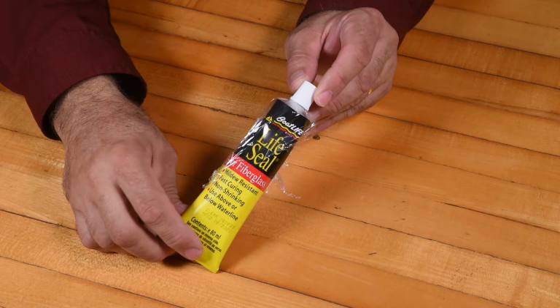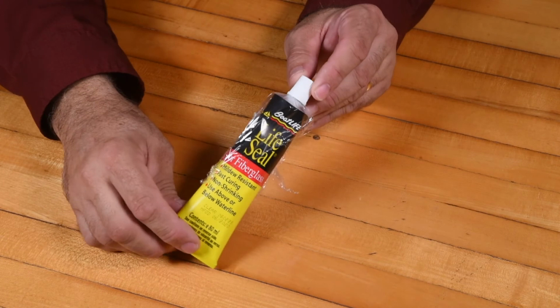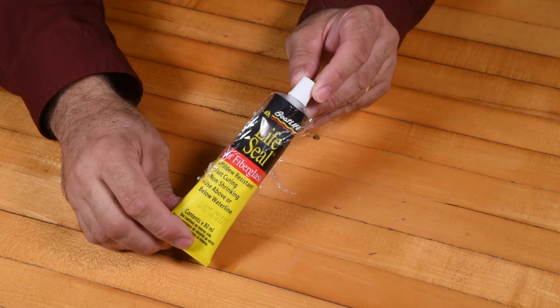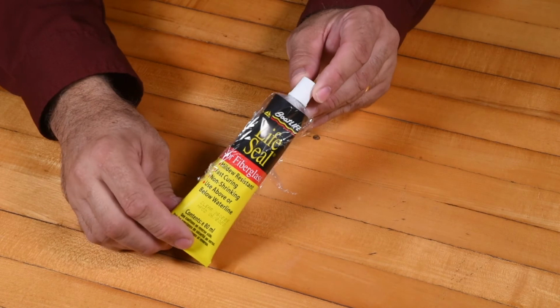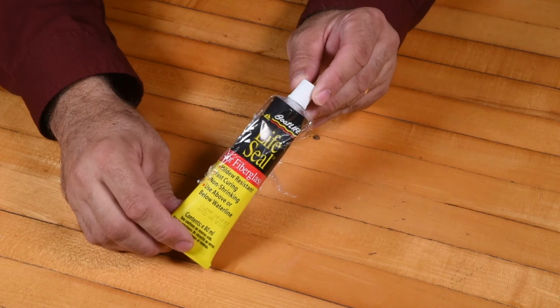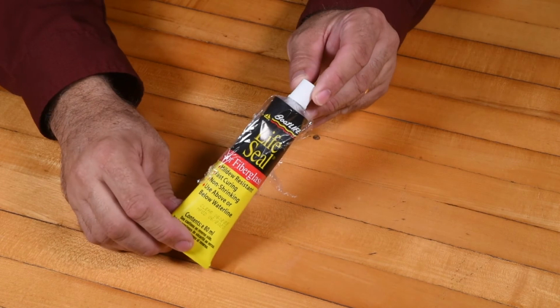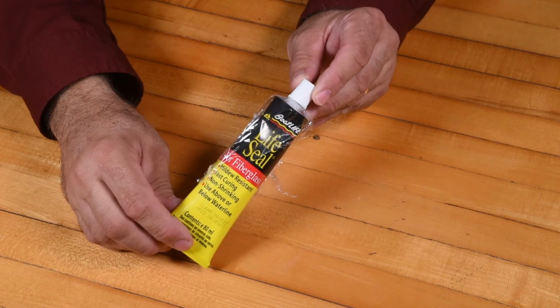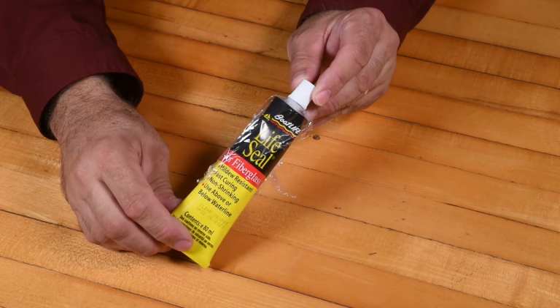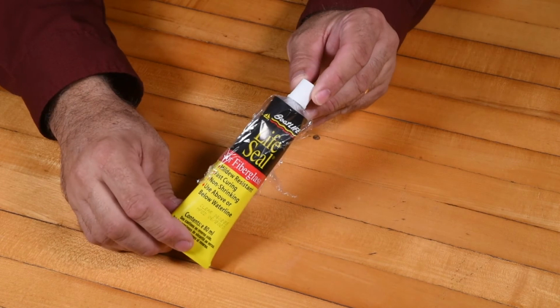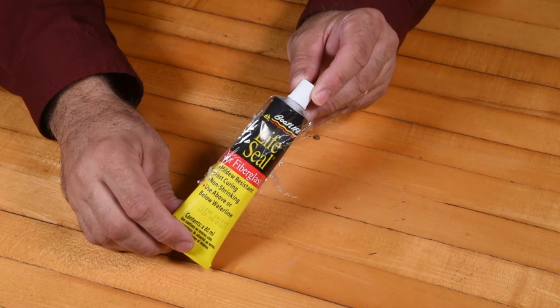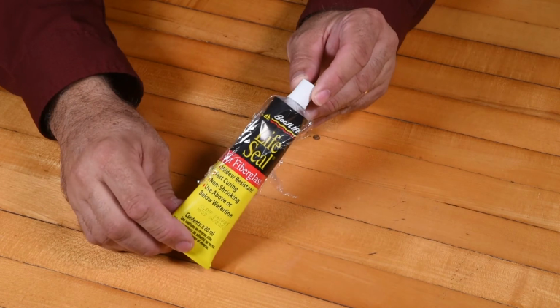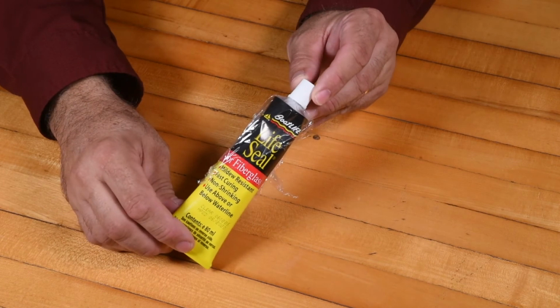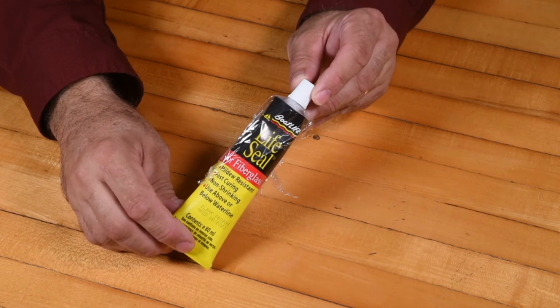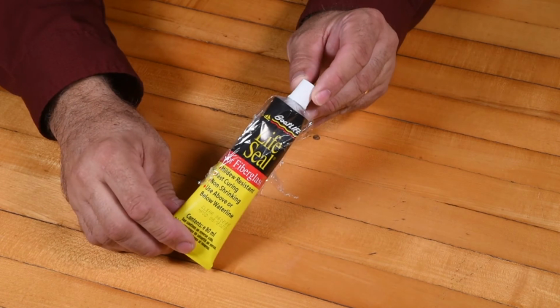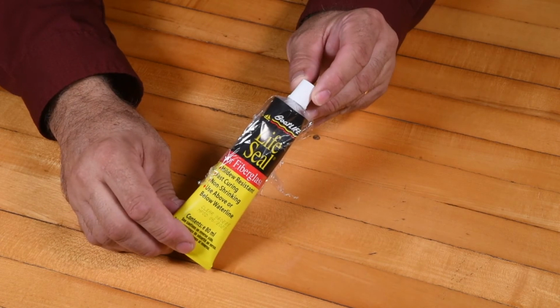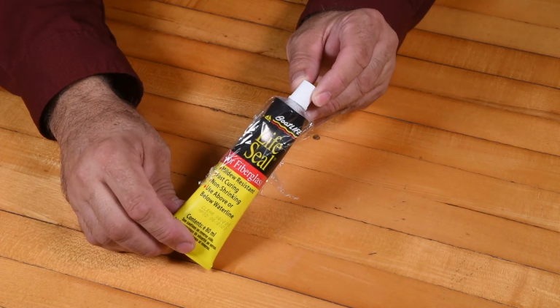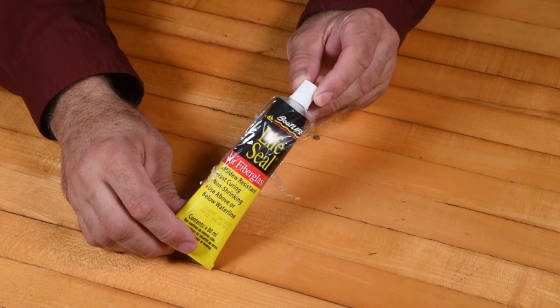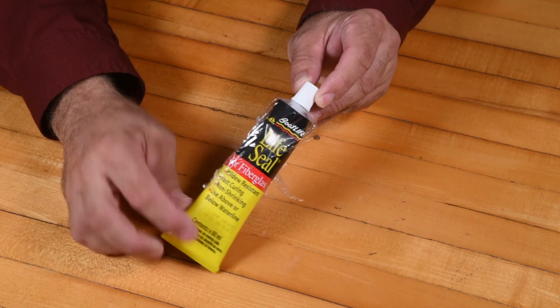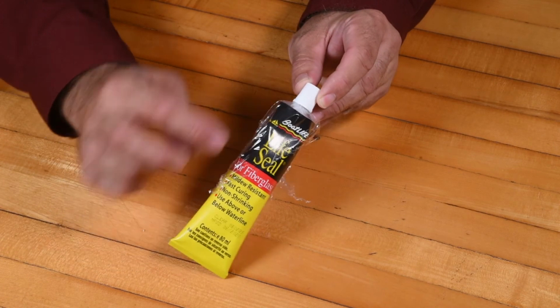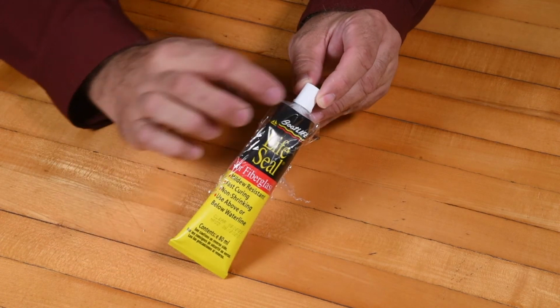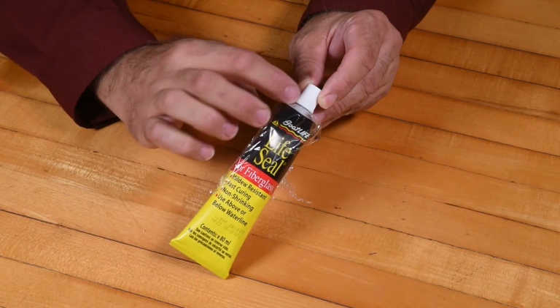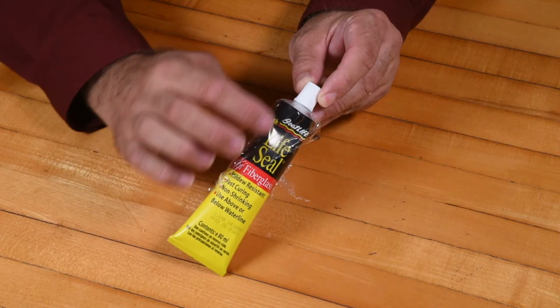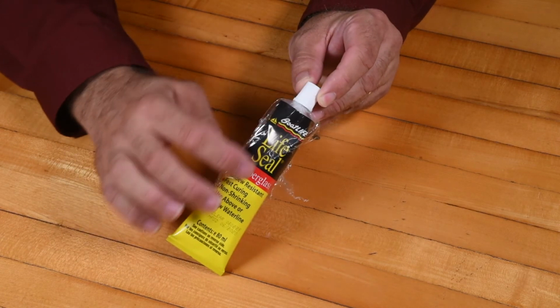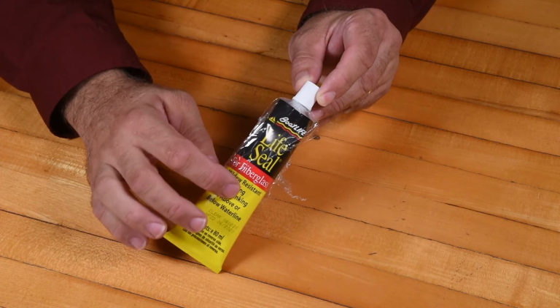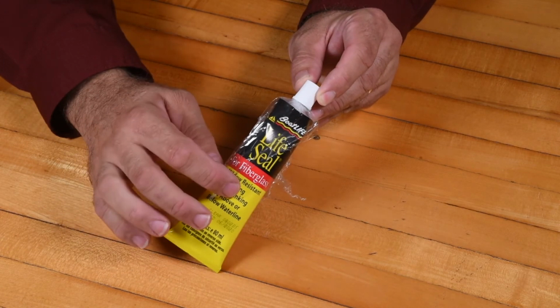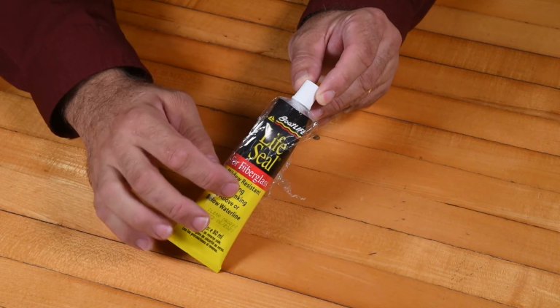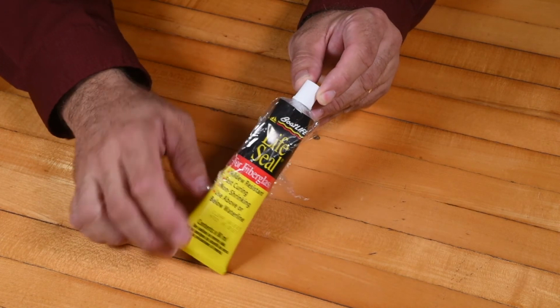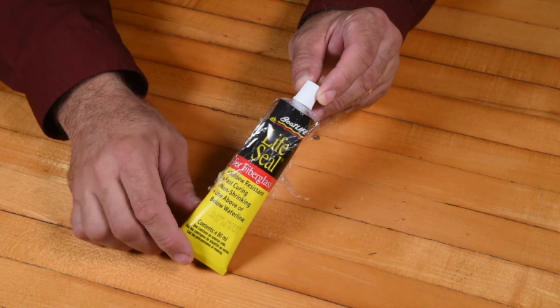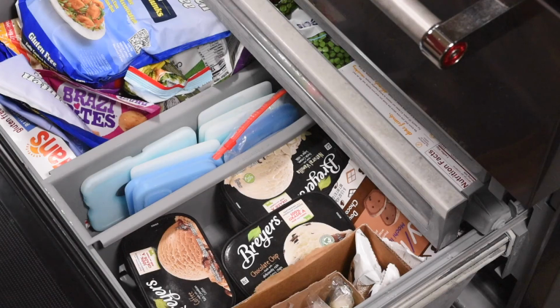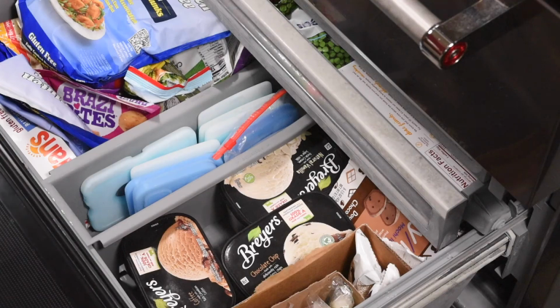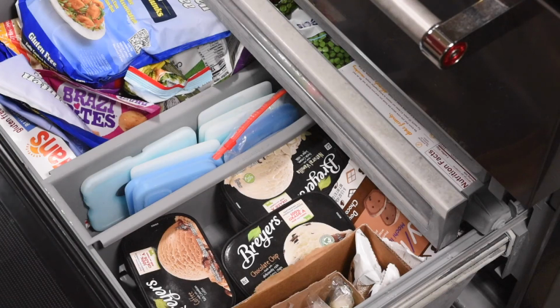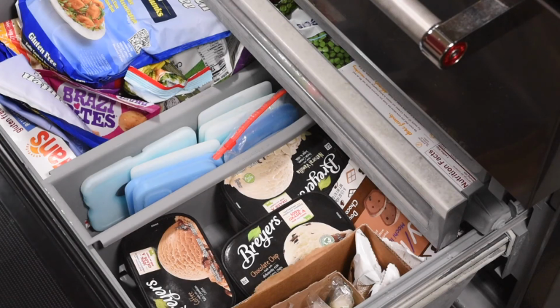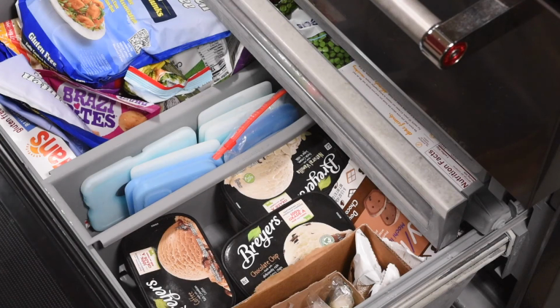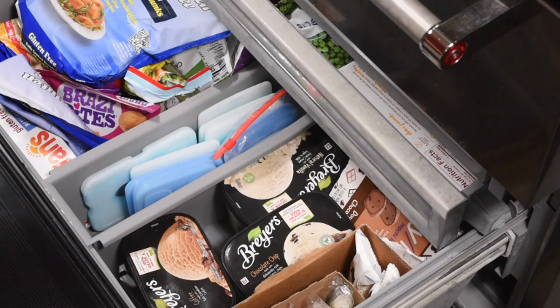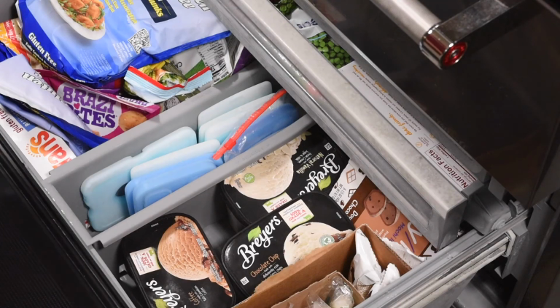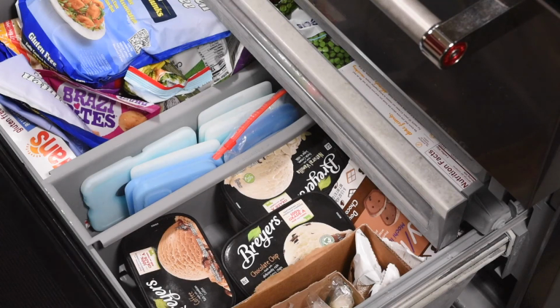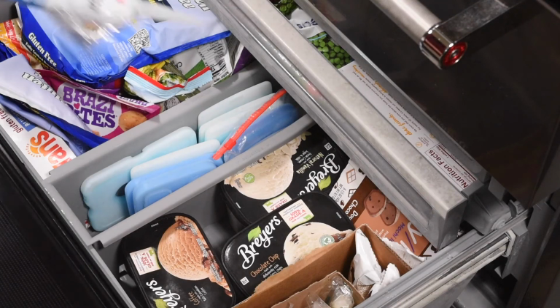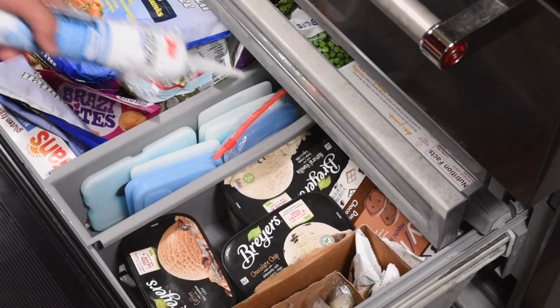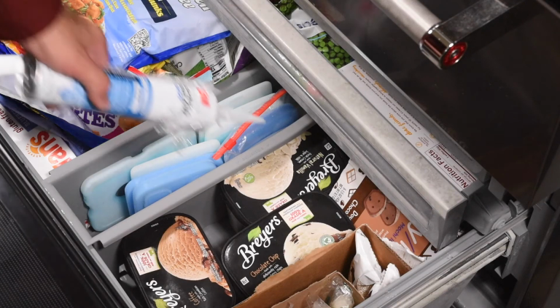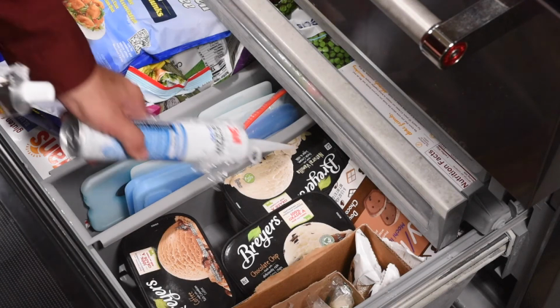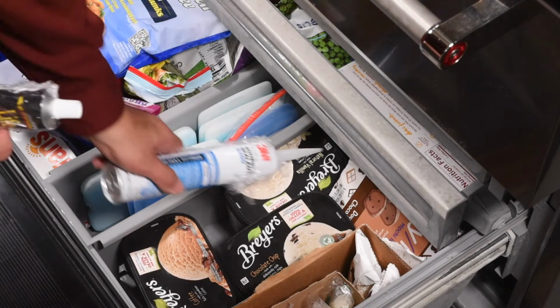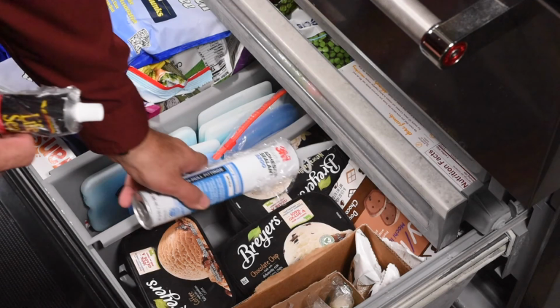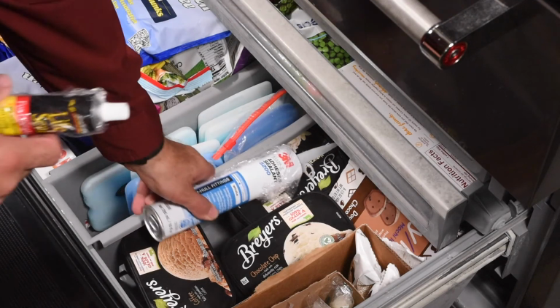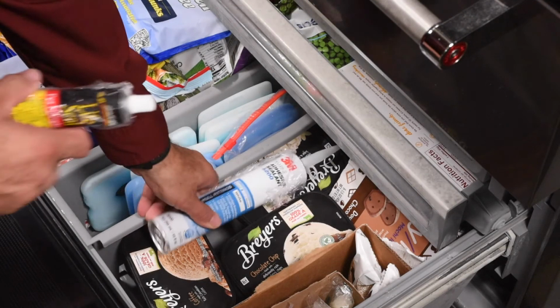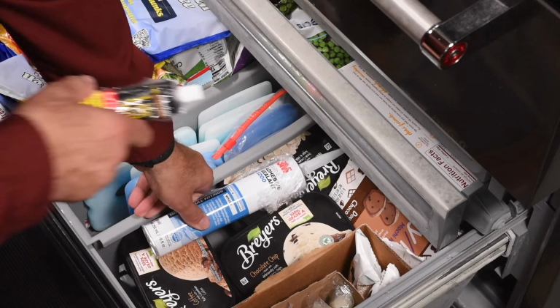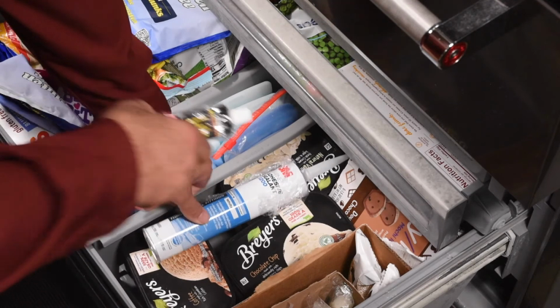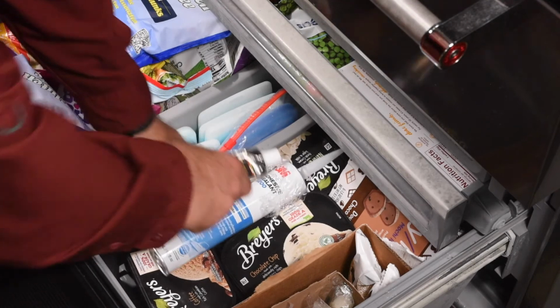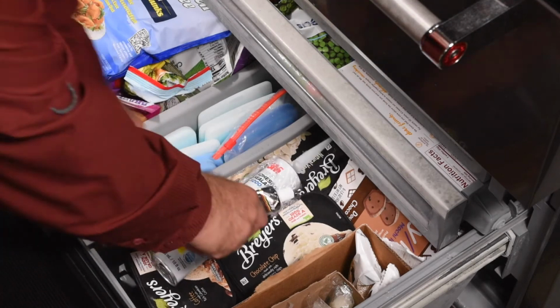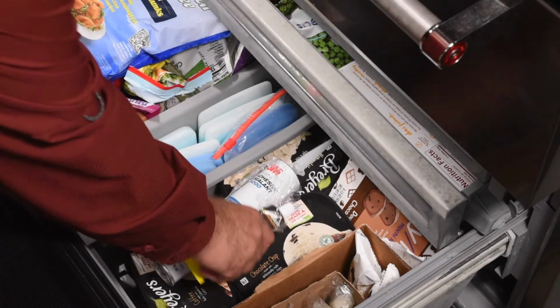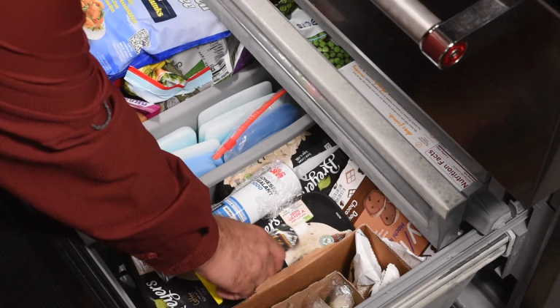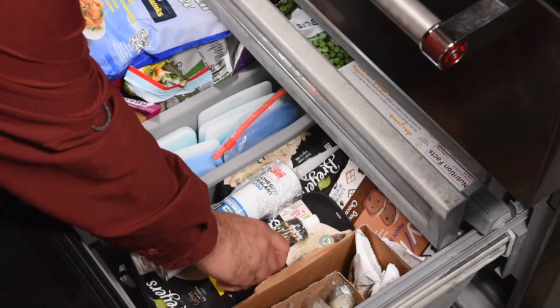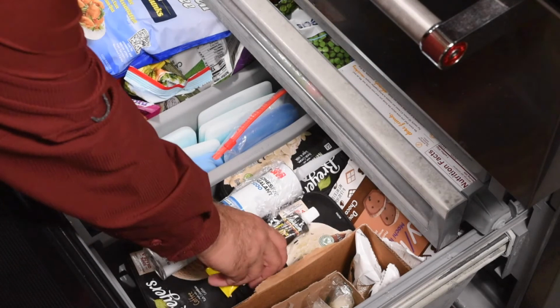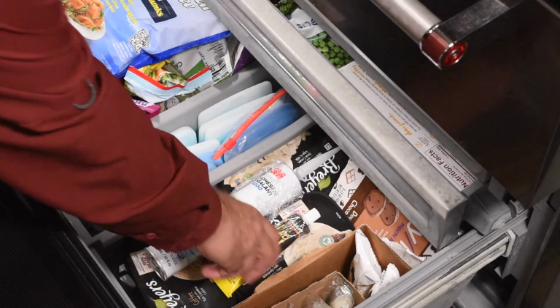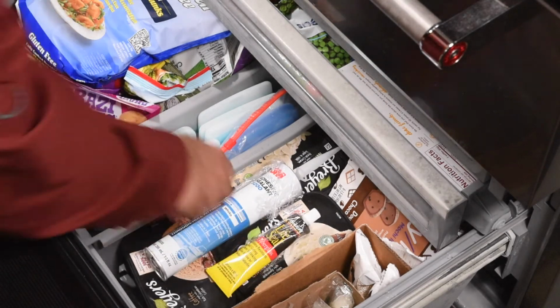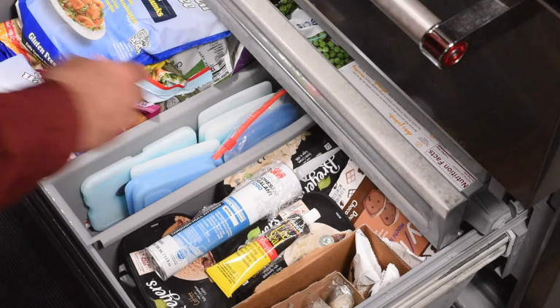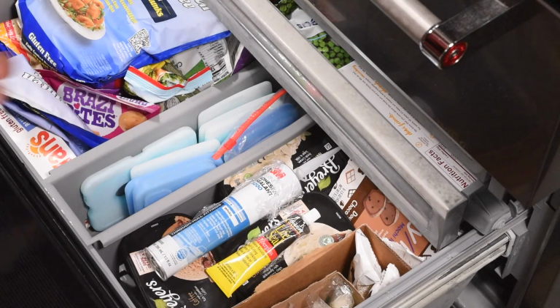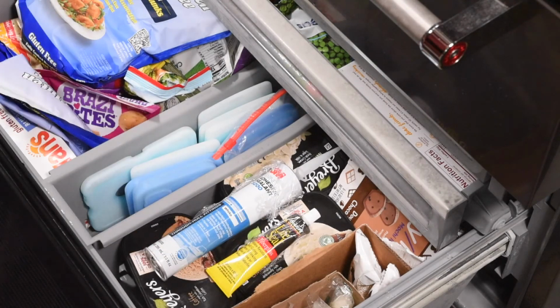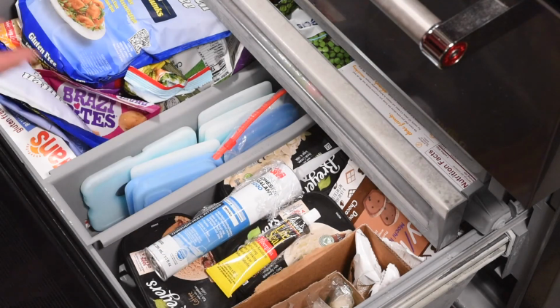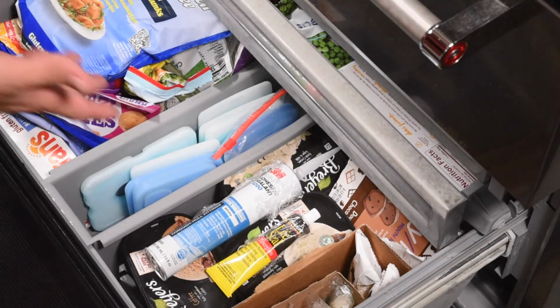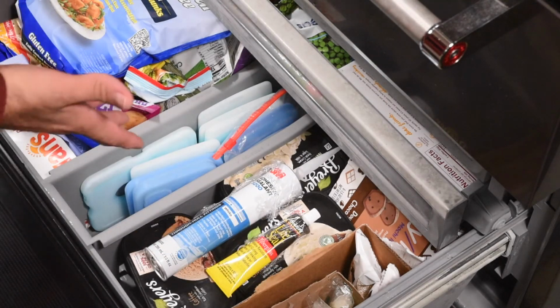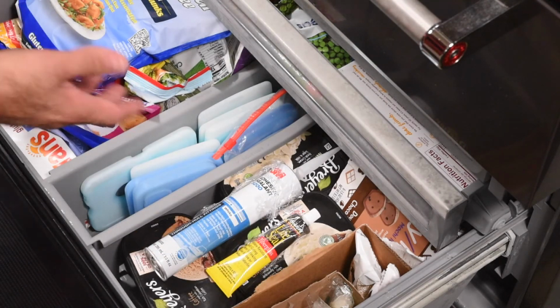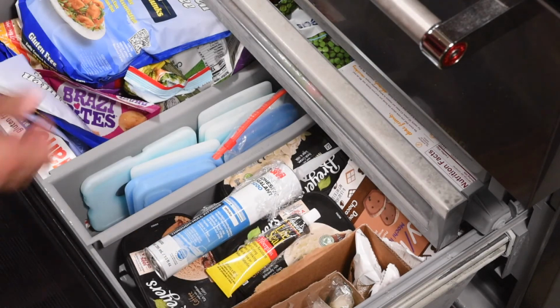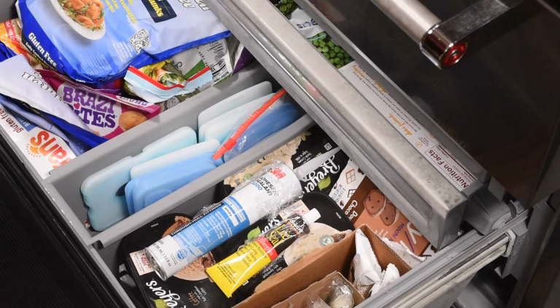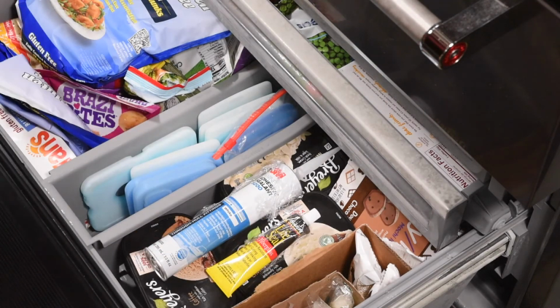You do the same with this kind of tube — same thing. Just throw it in the freezer and you're done.